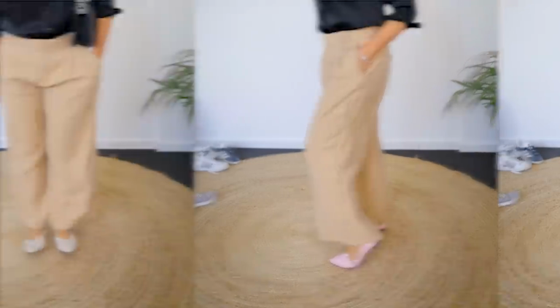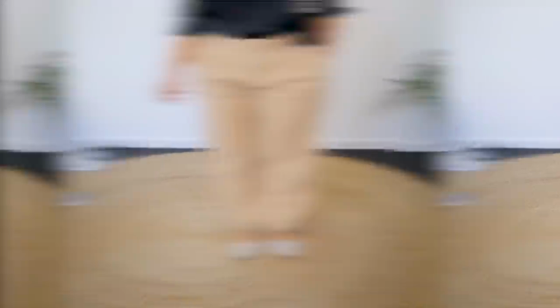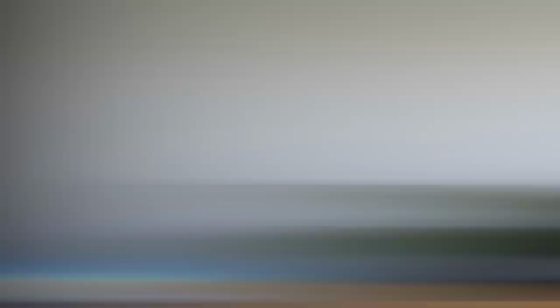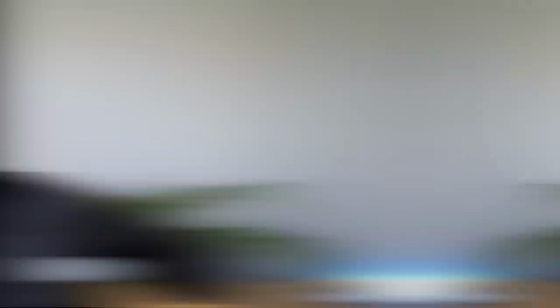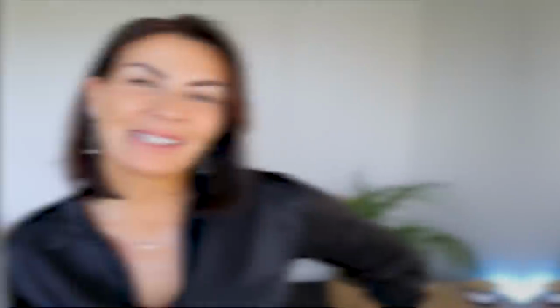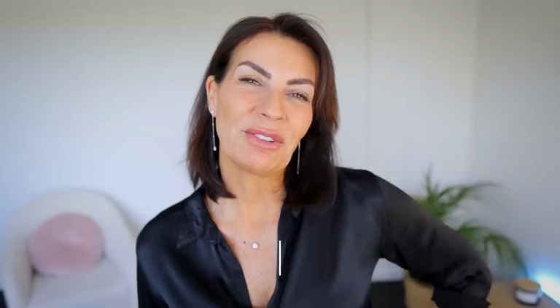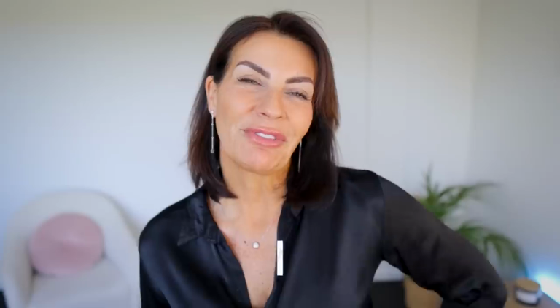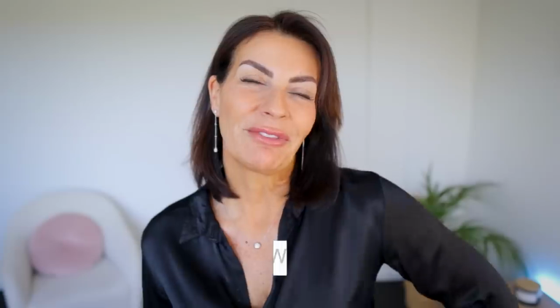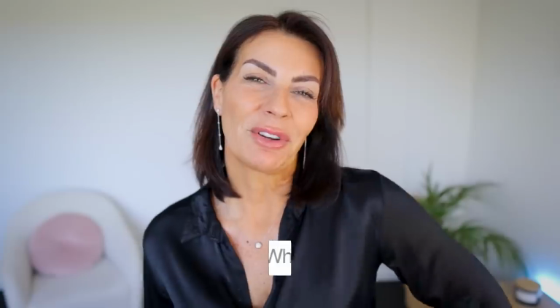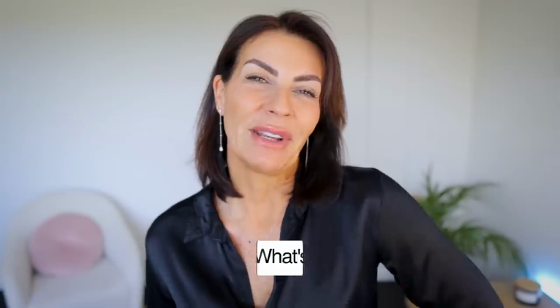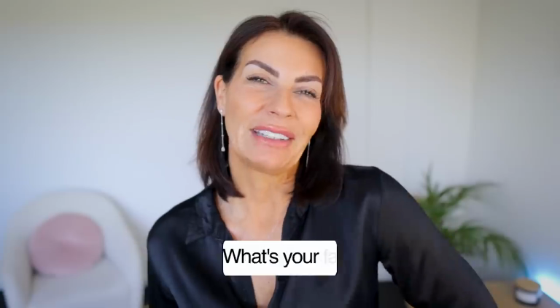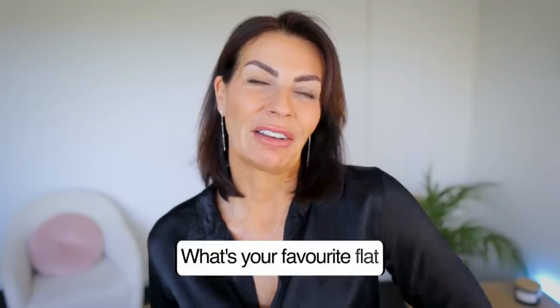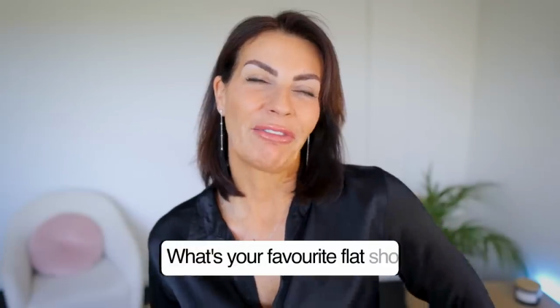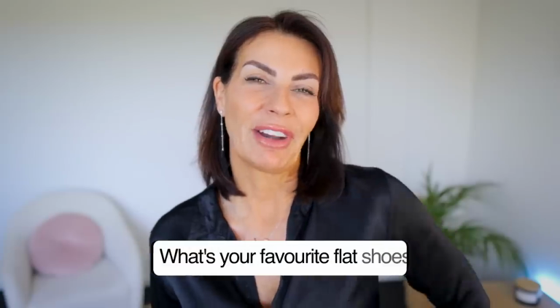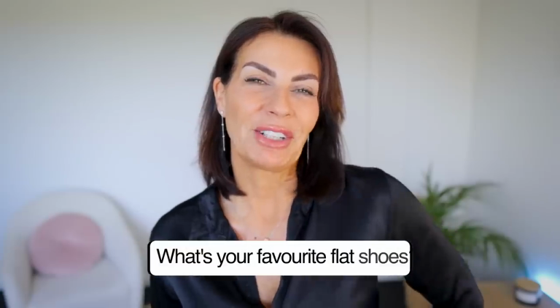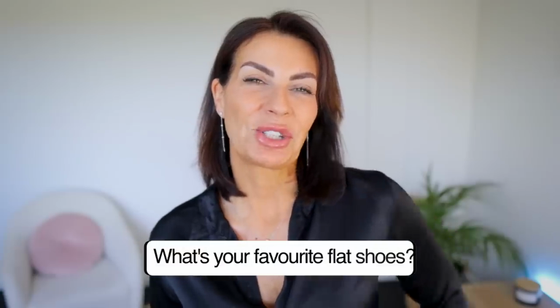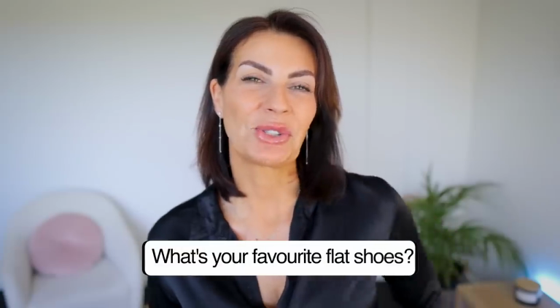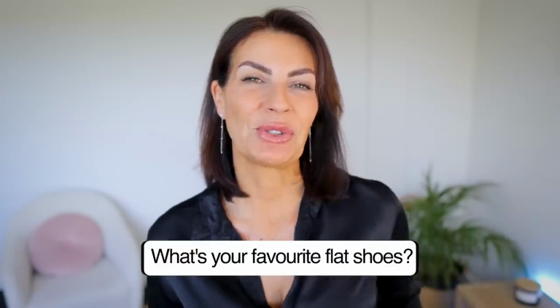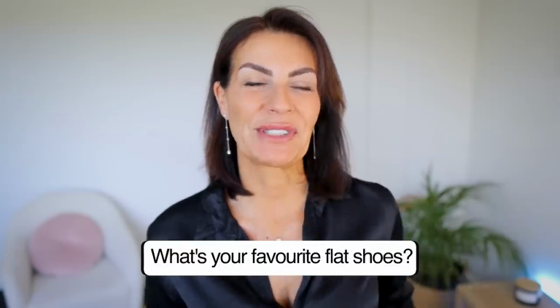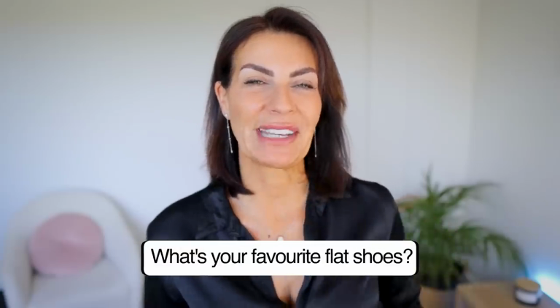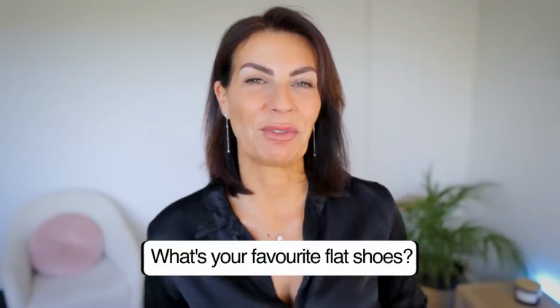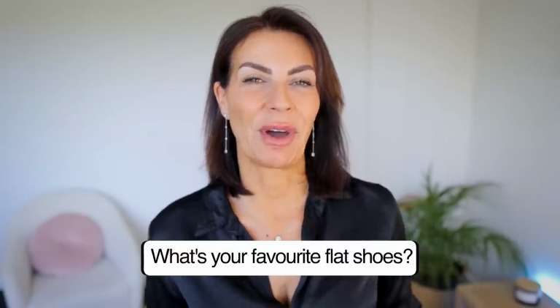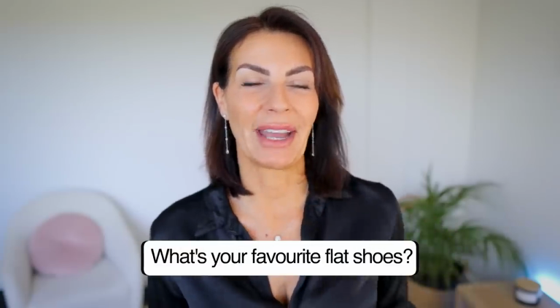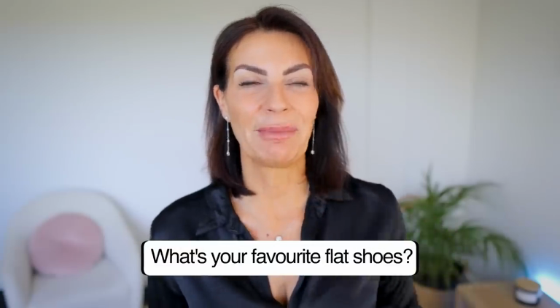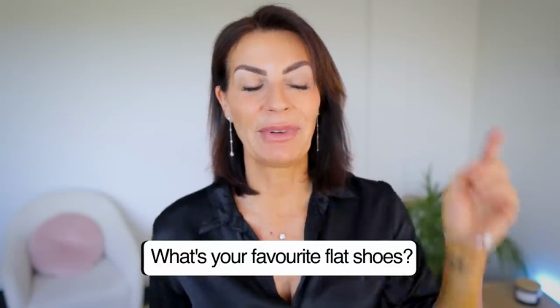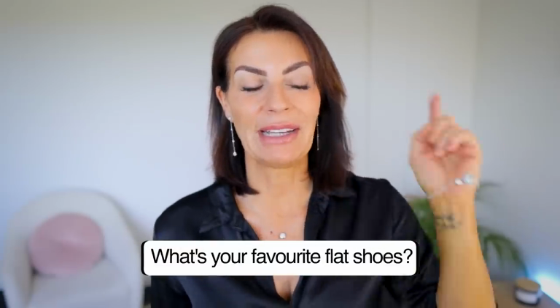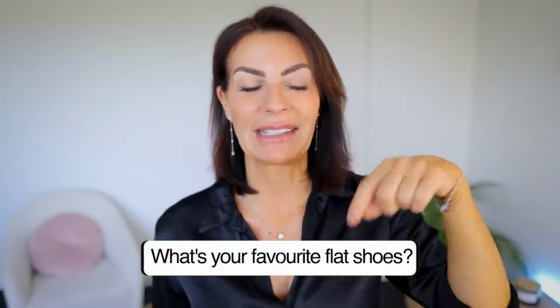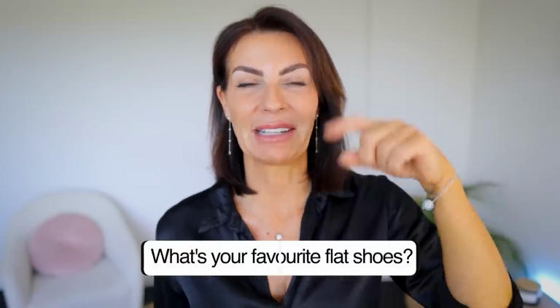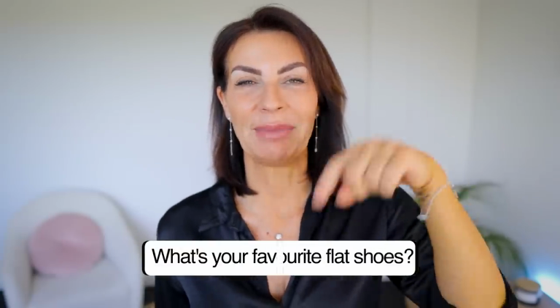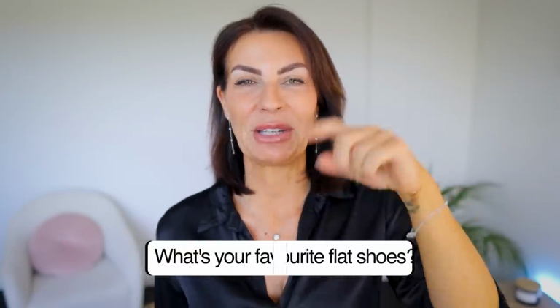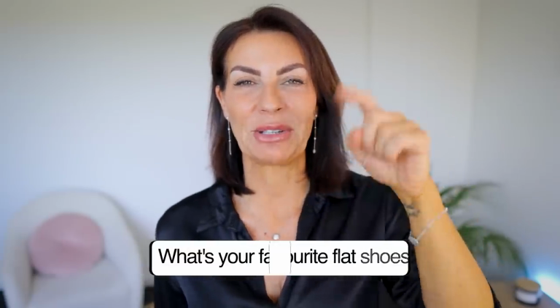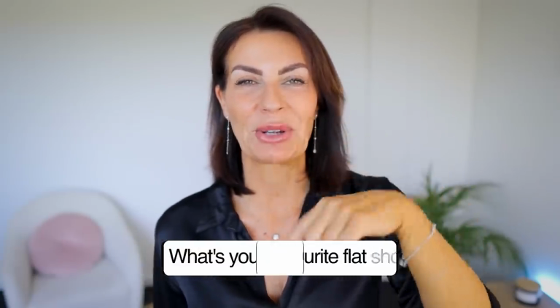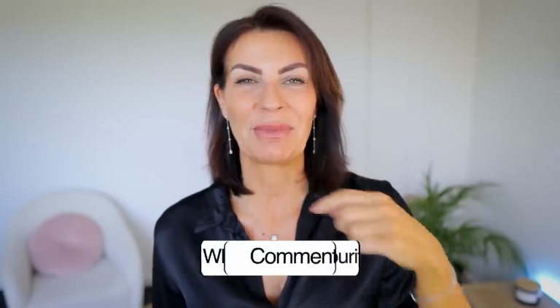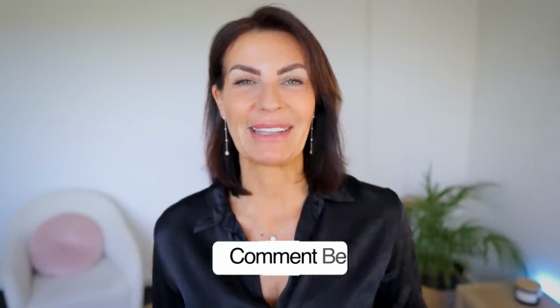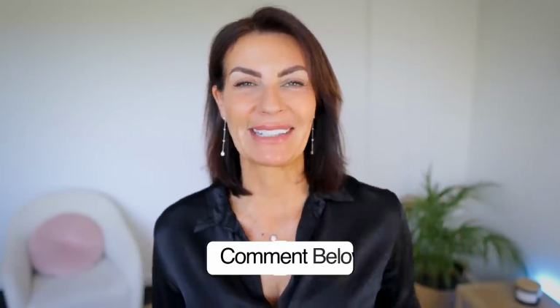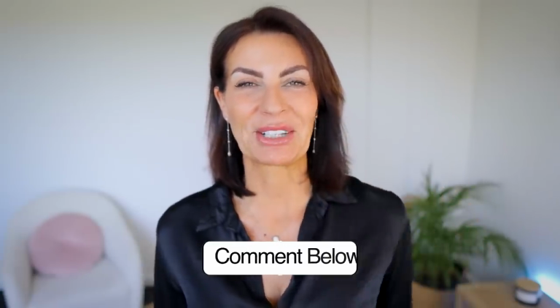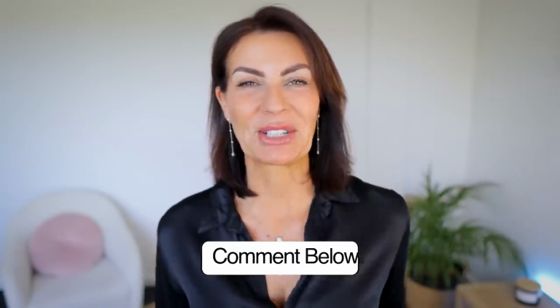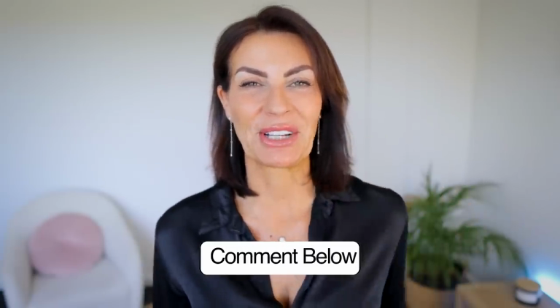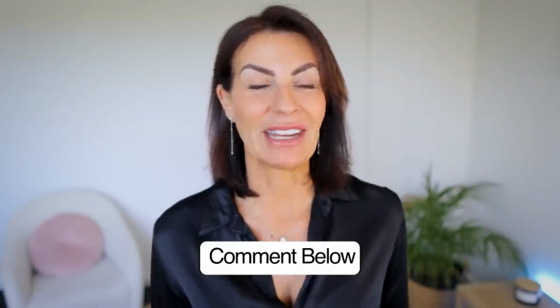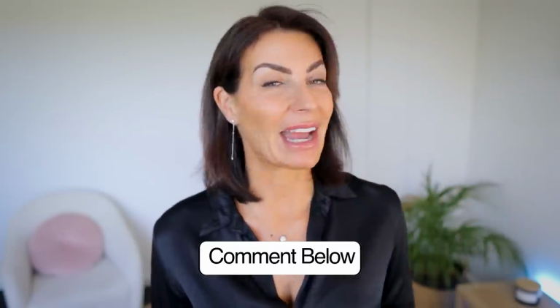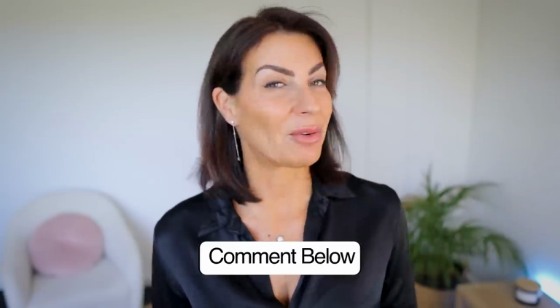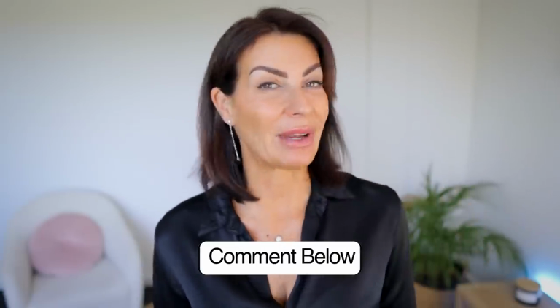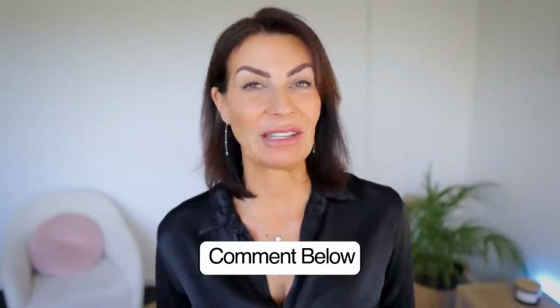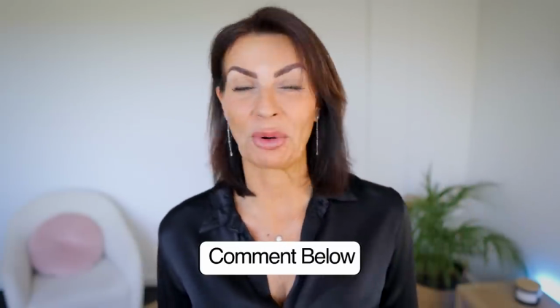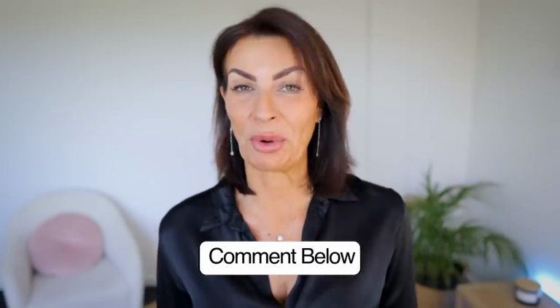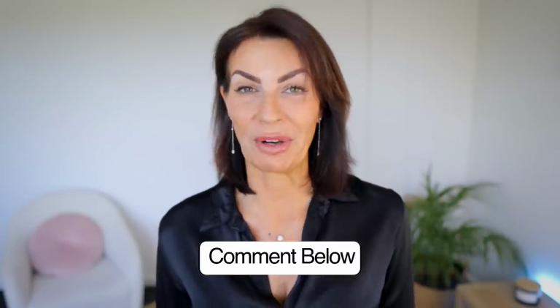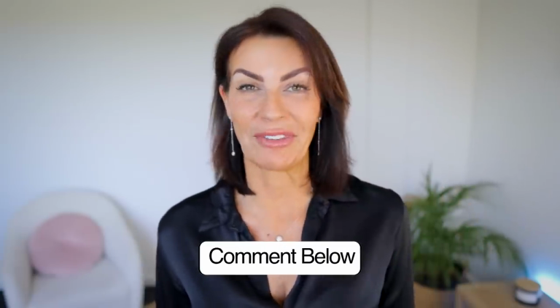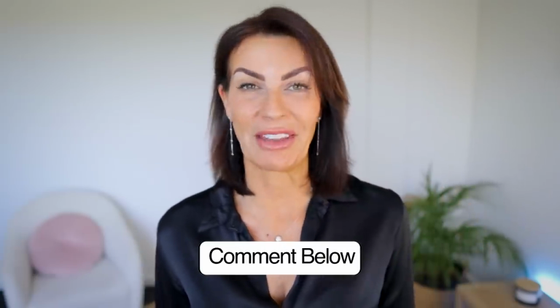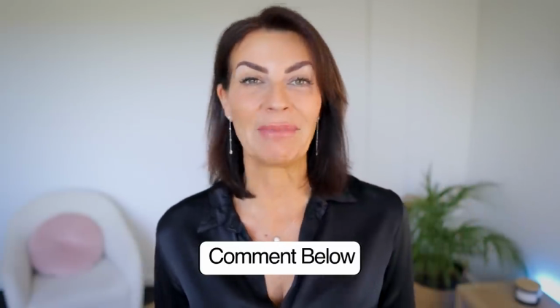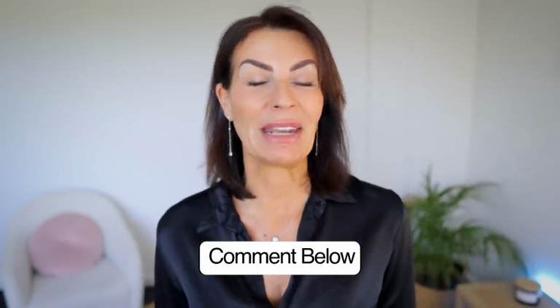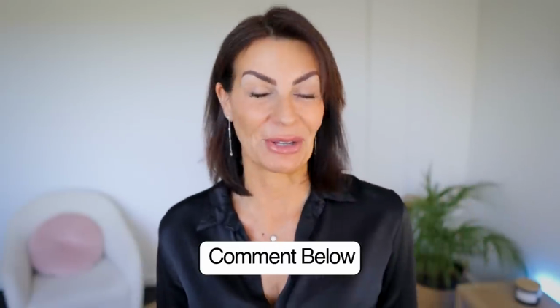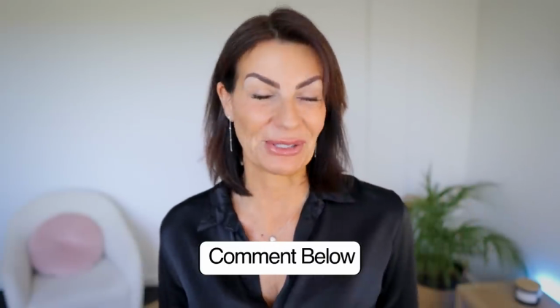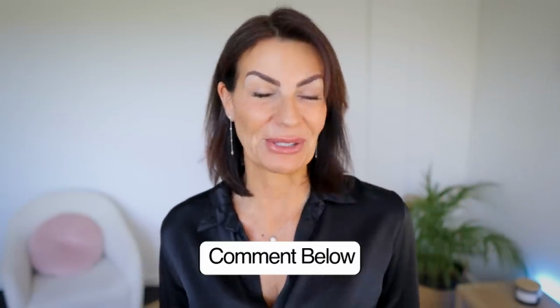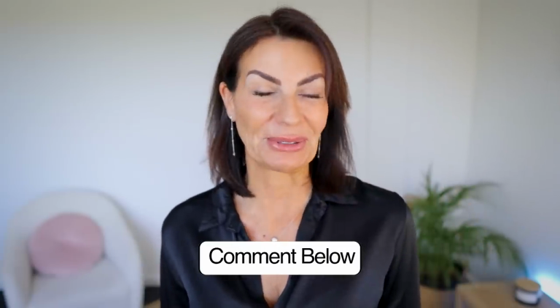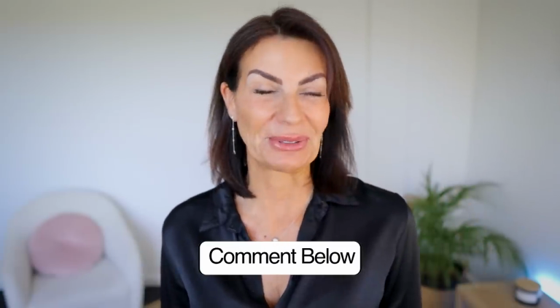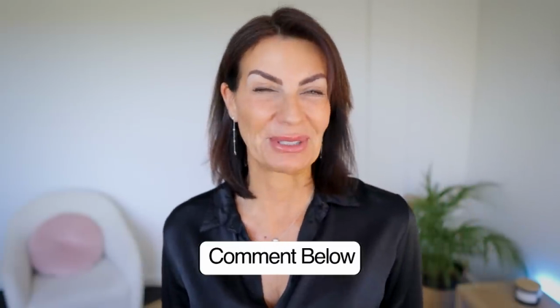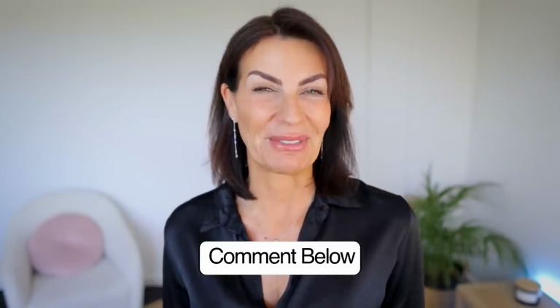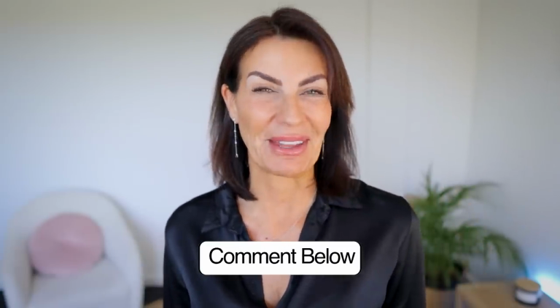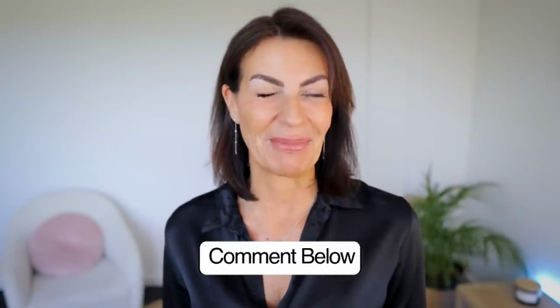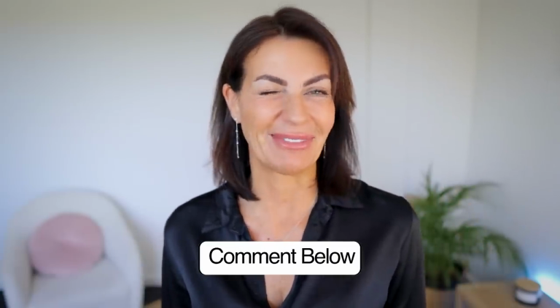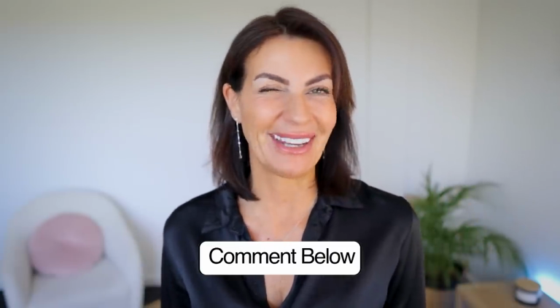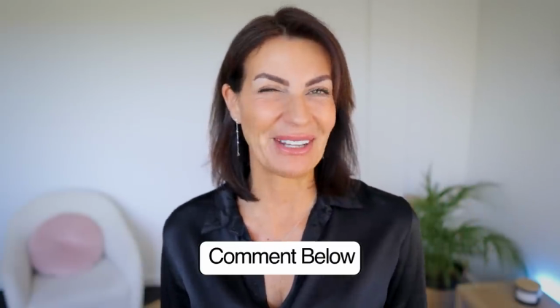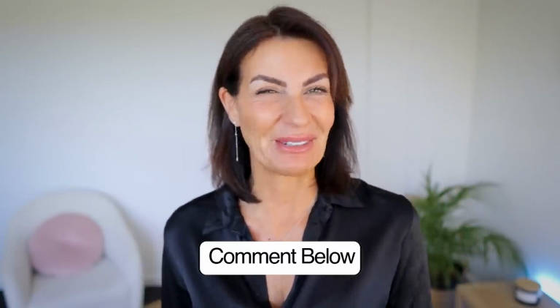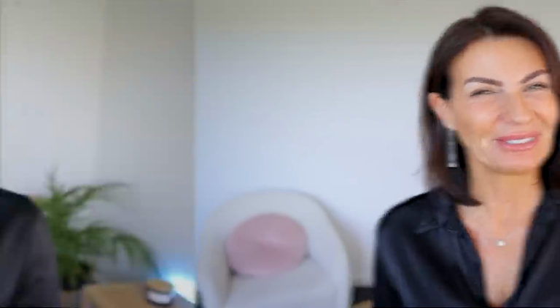What is your favorite flat shoe and why? Please let me know in the comment section — I read all of them and answer all of them. Thank you.